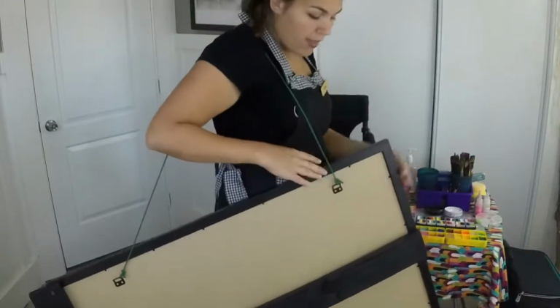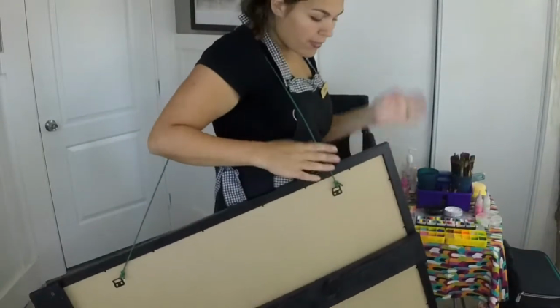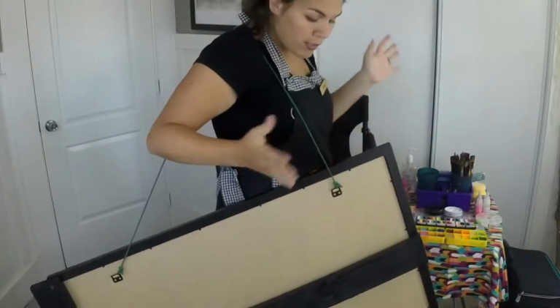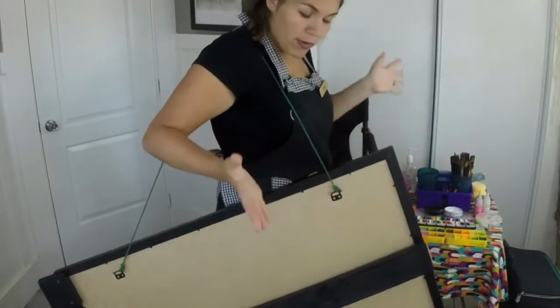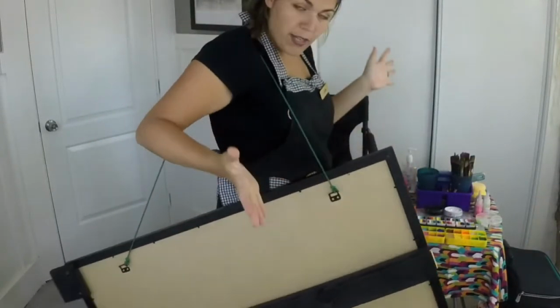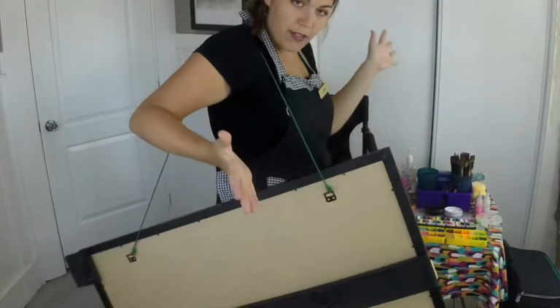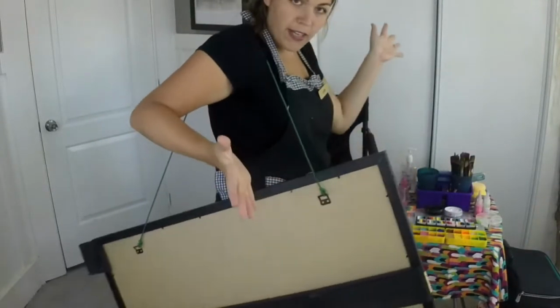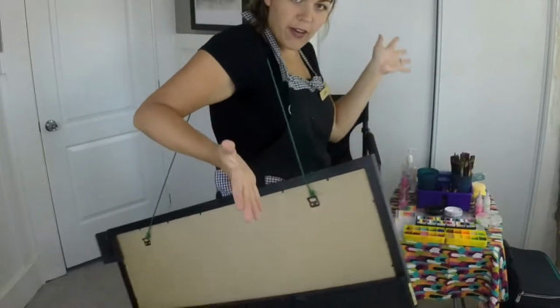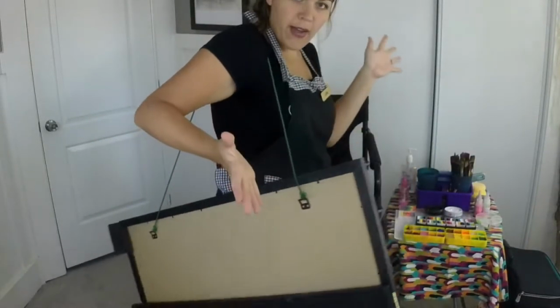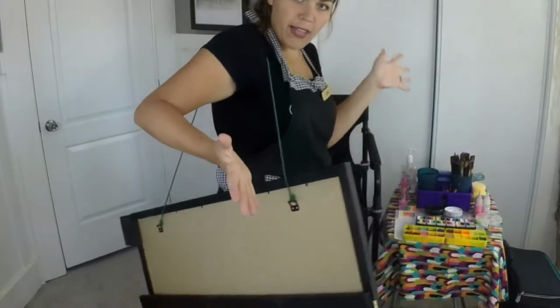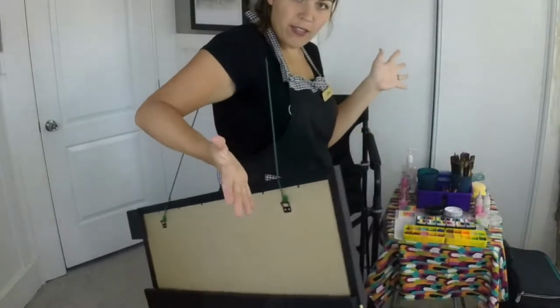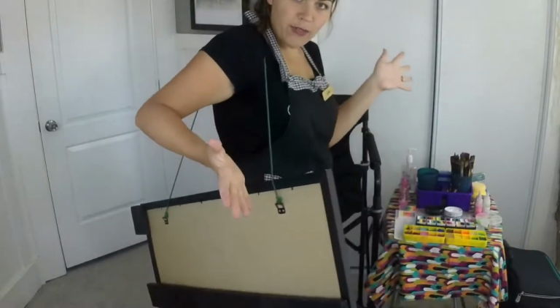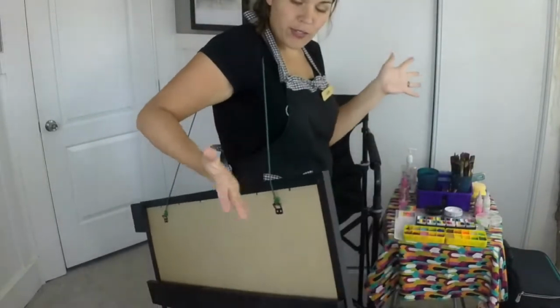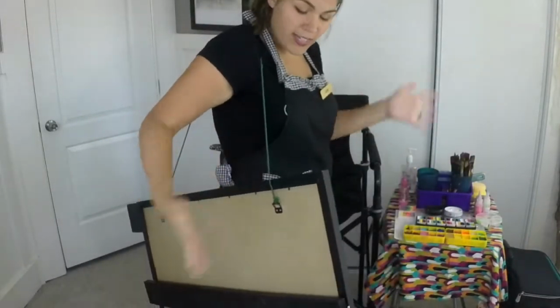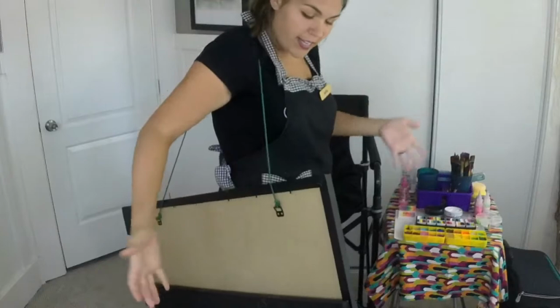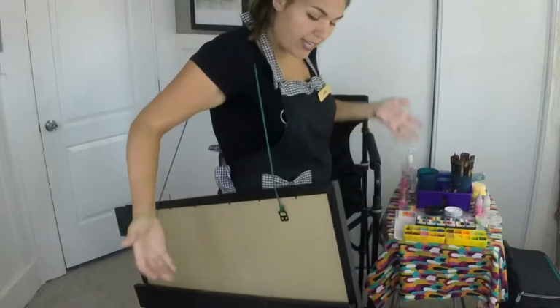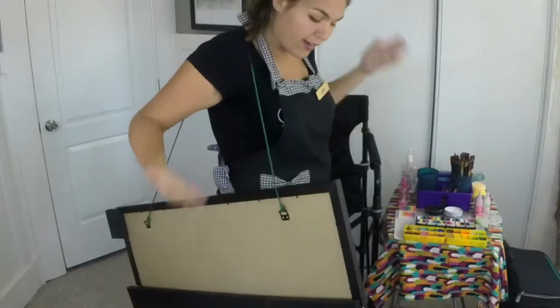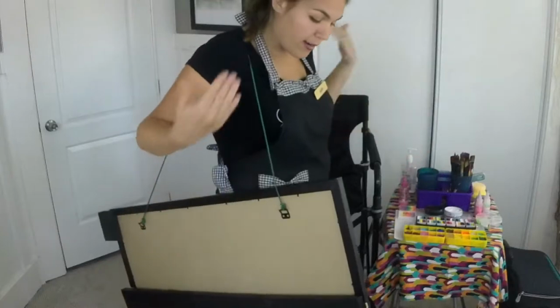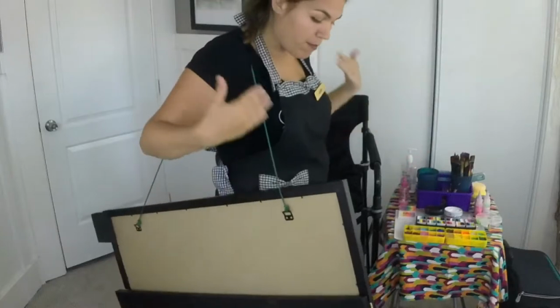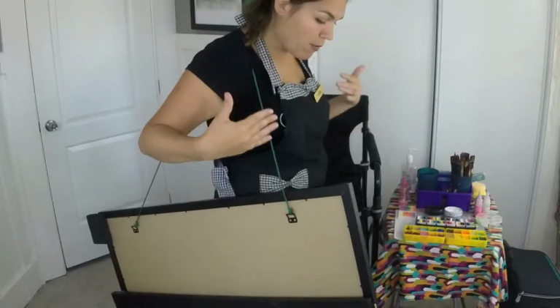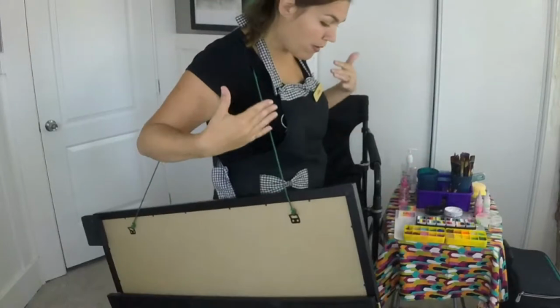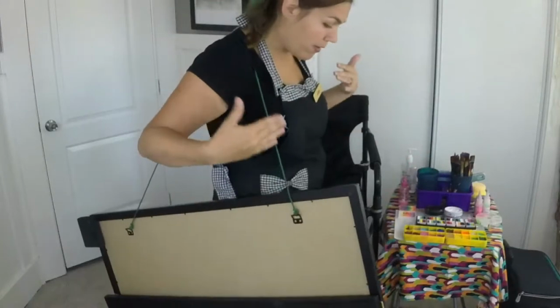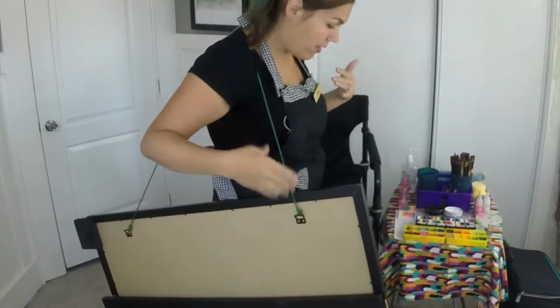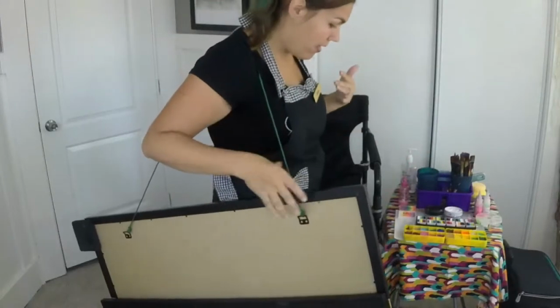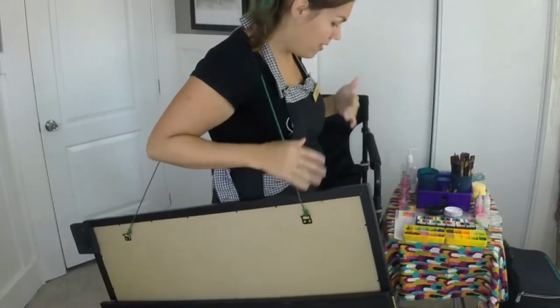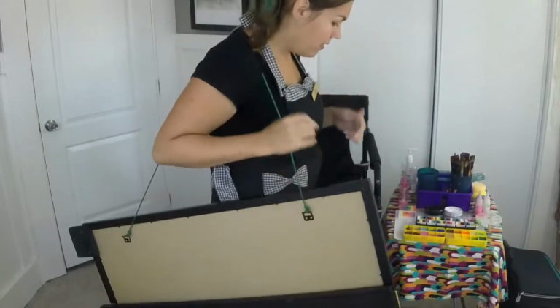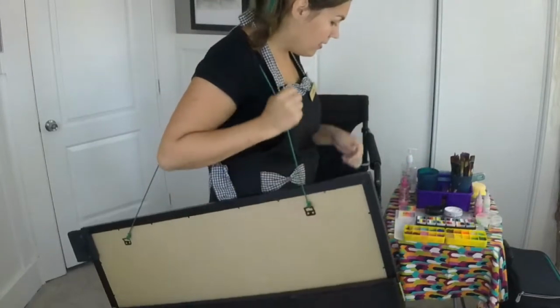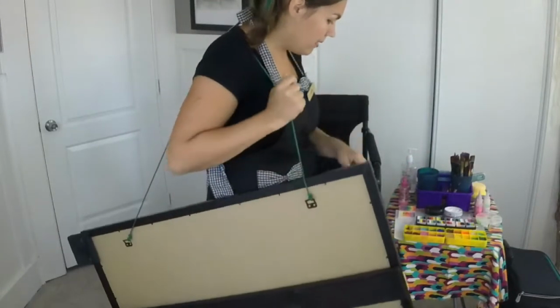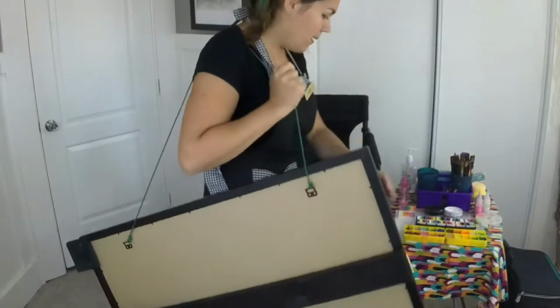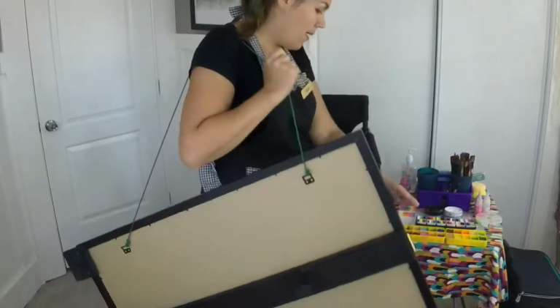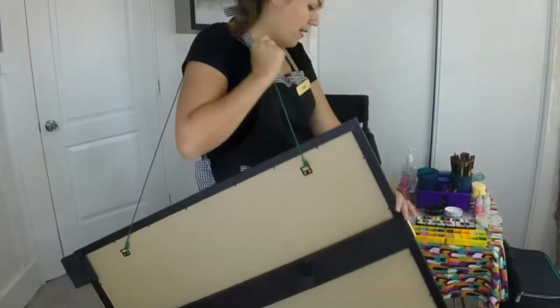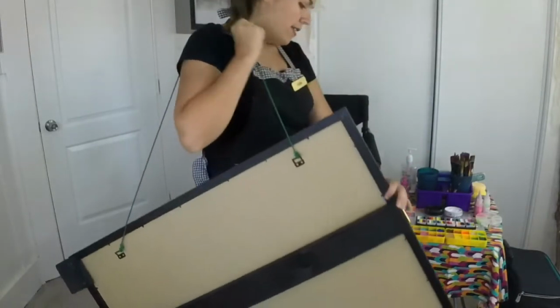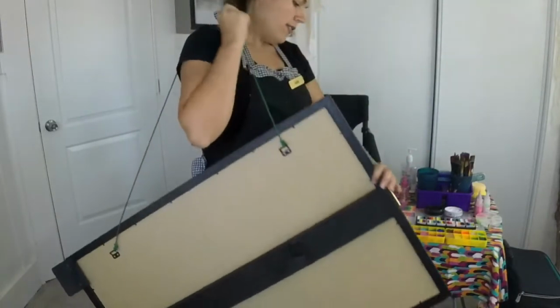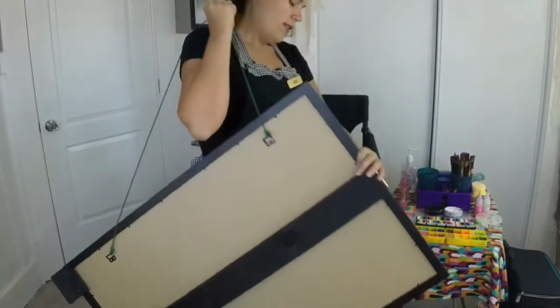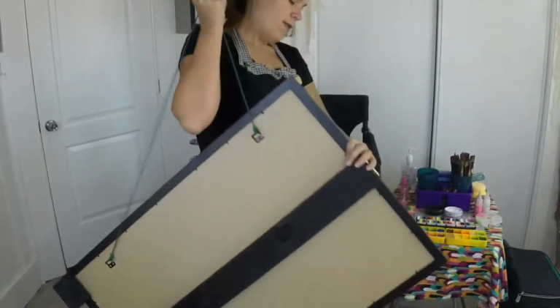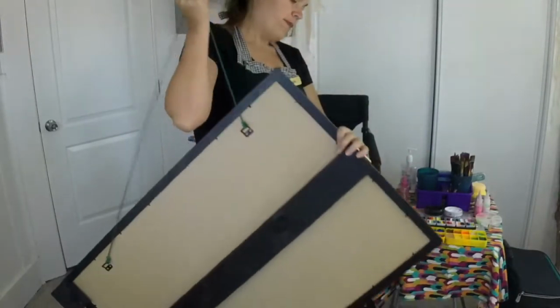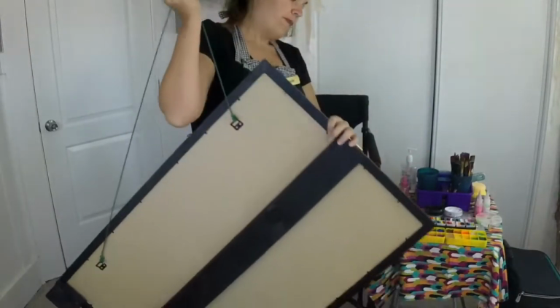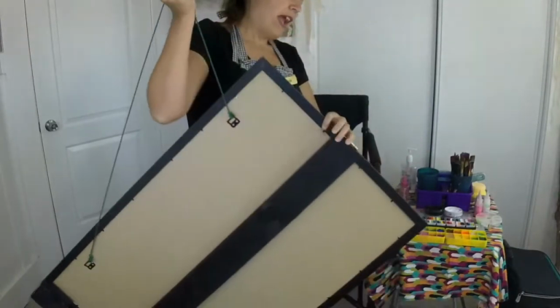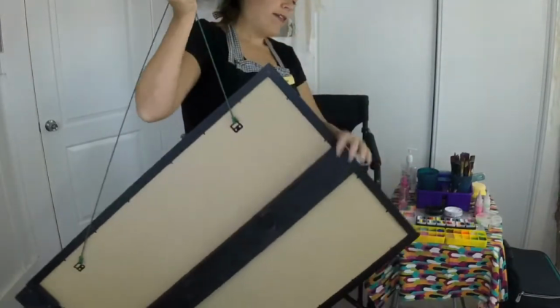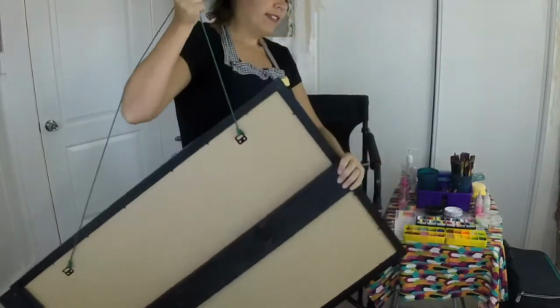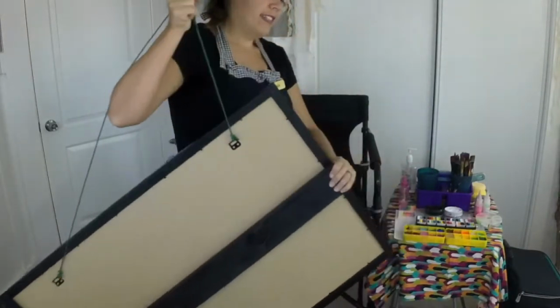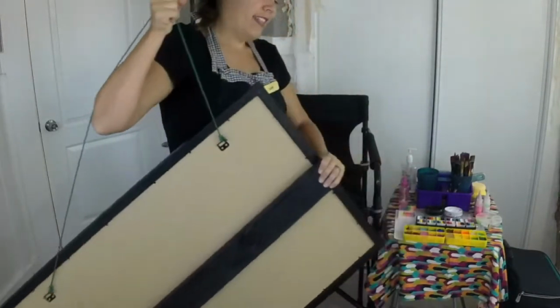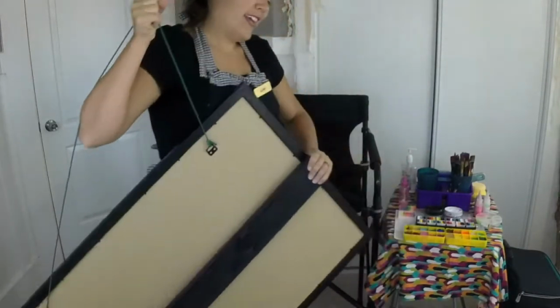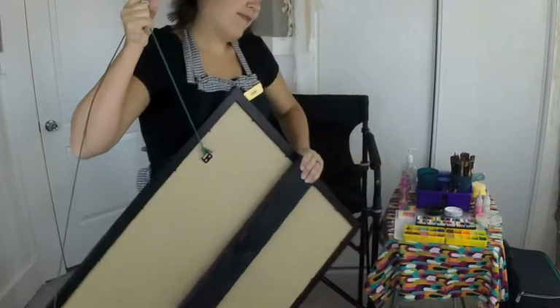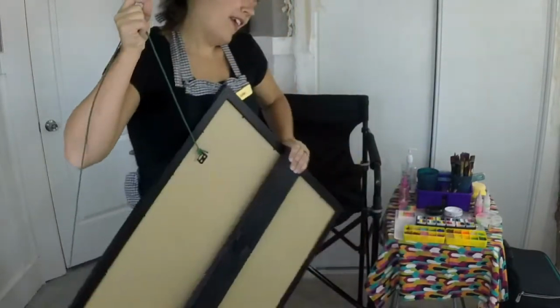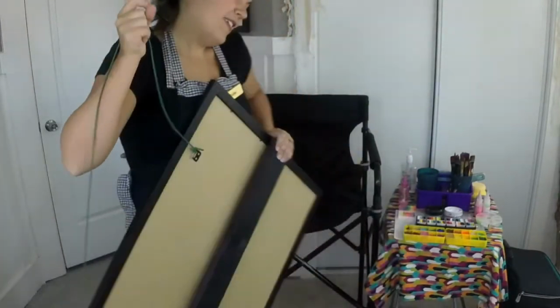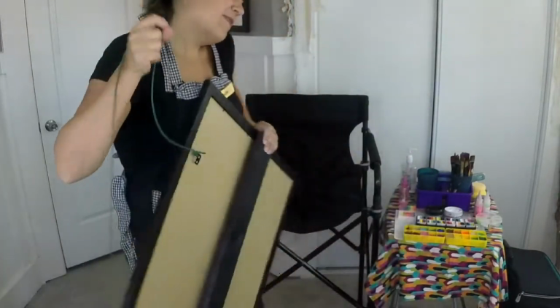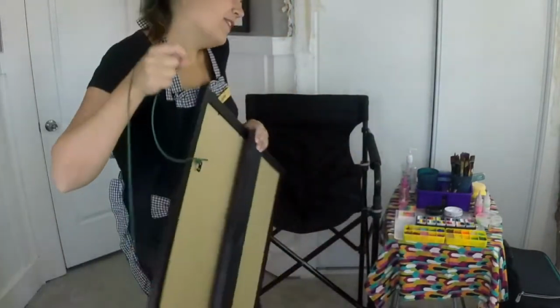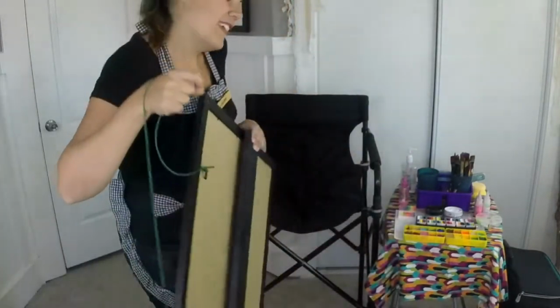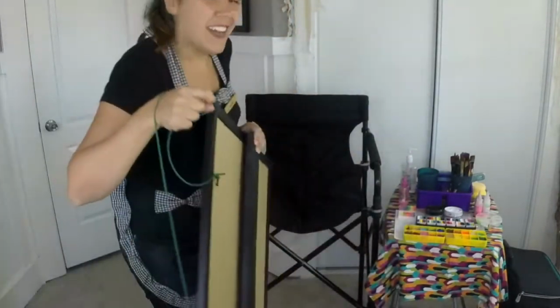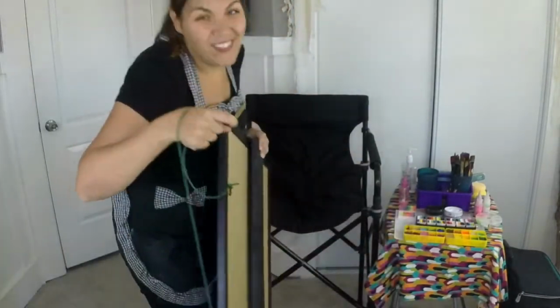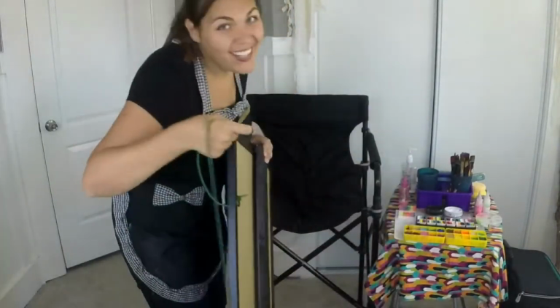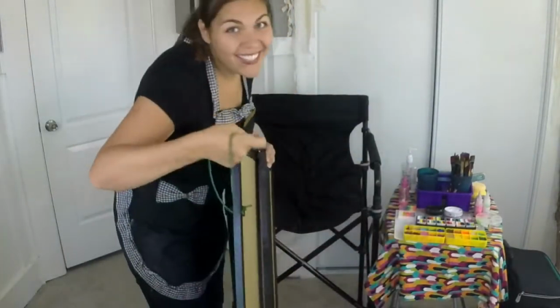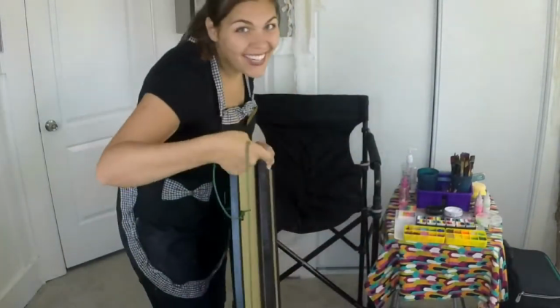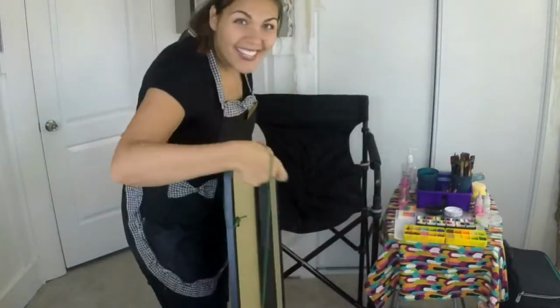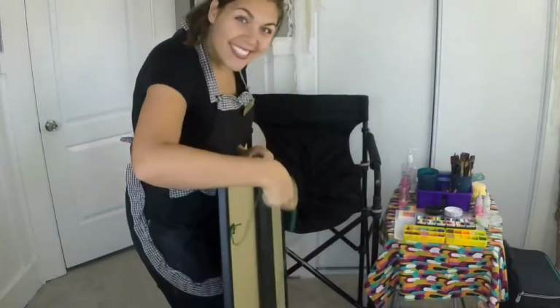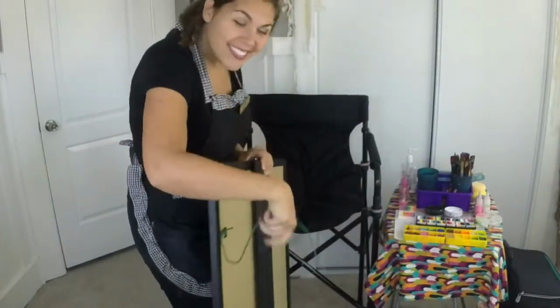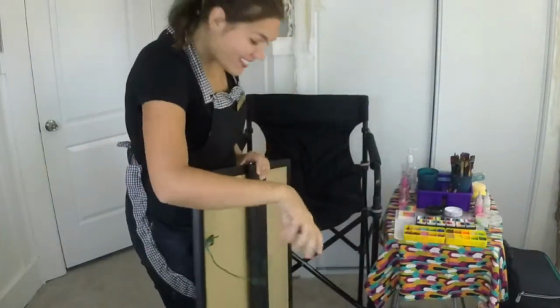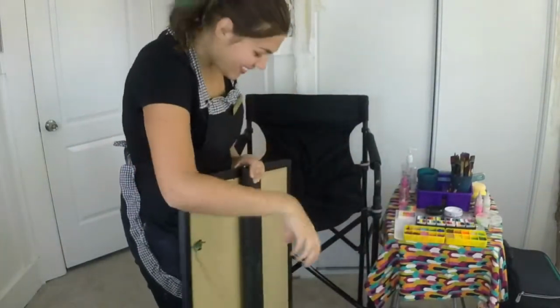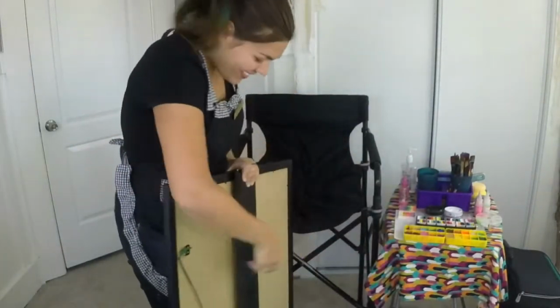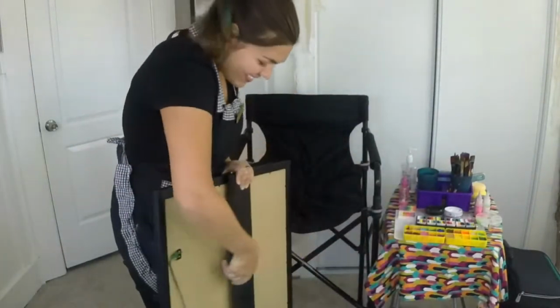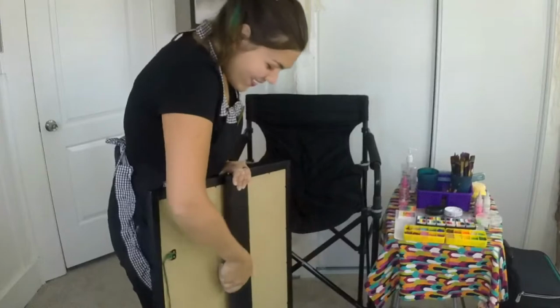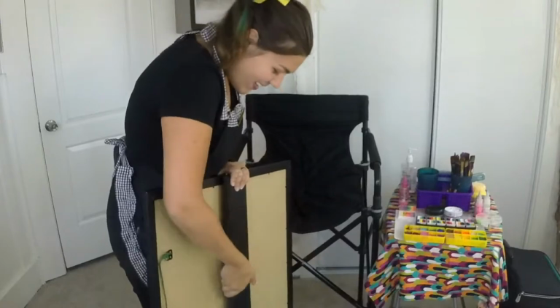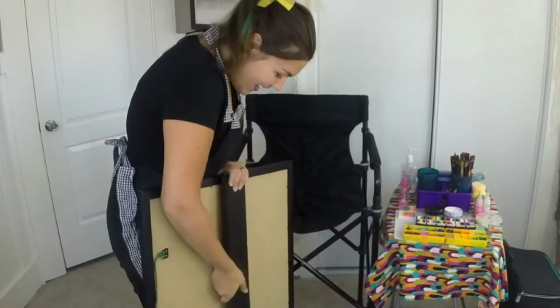This way you can go hands-free and carry more things. I really like my new board and I'm excited to use it.